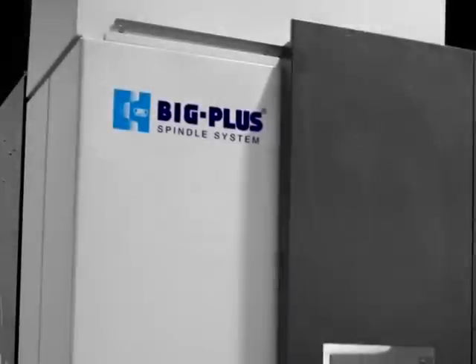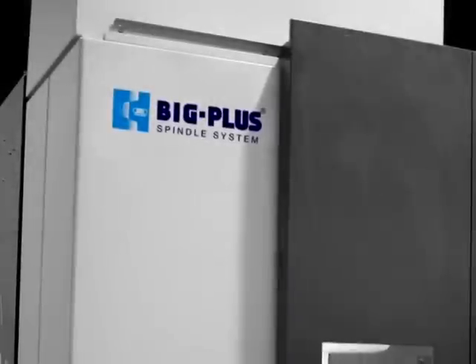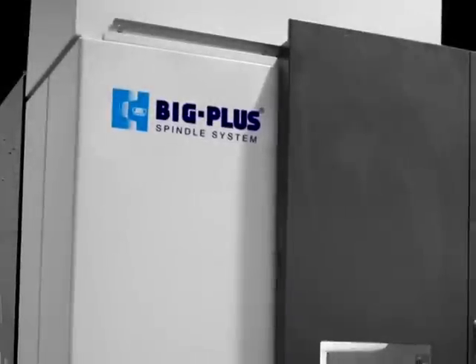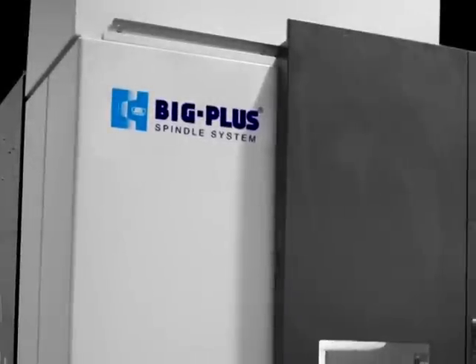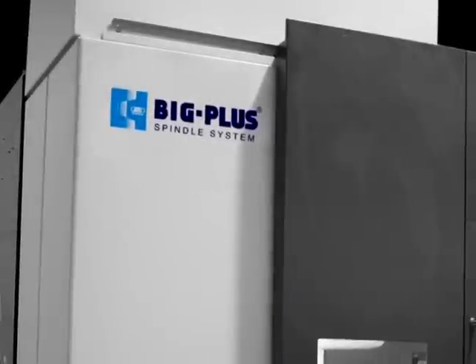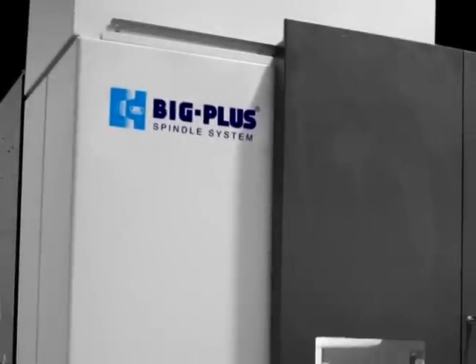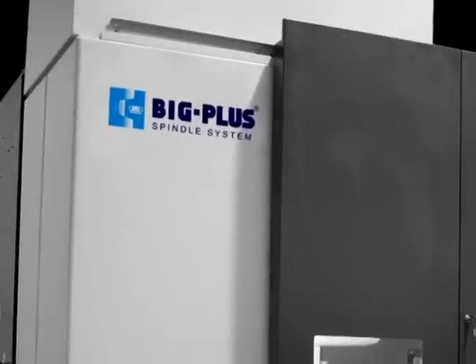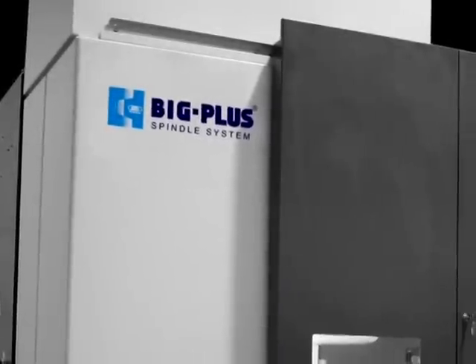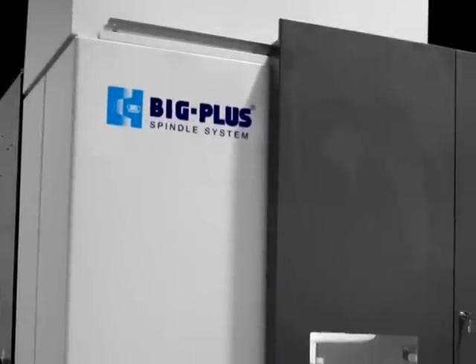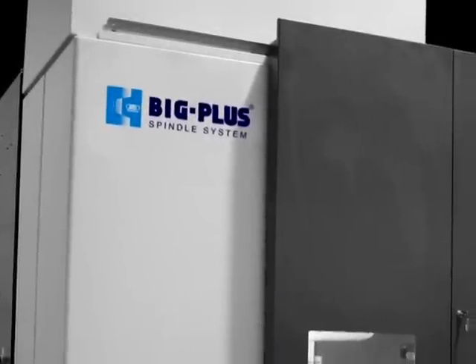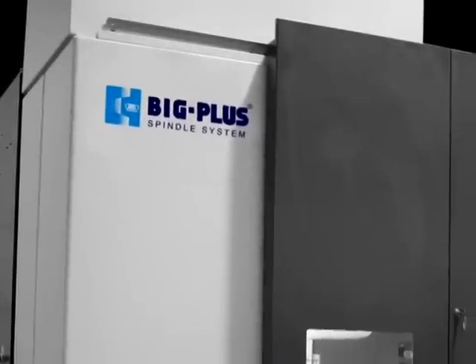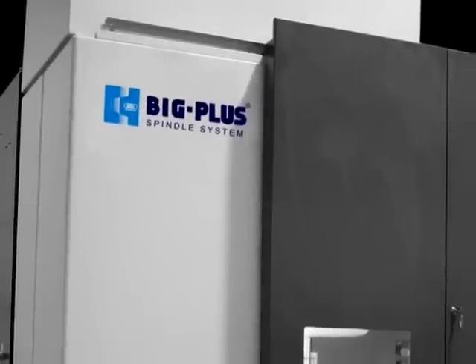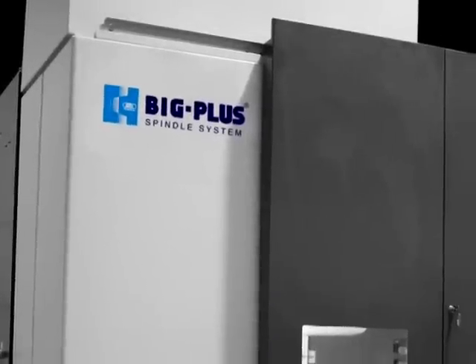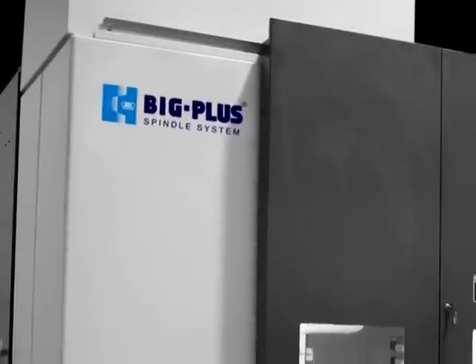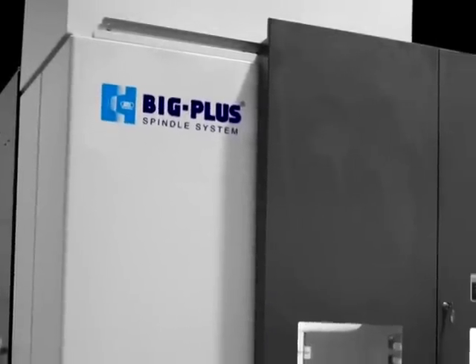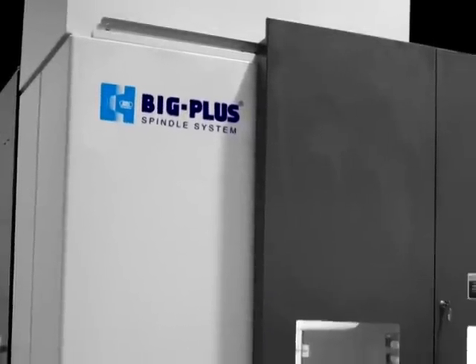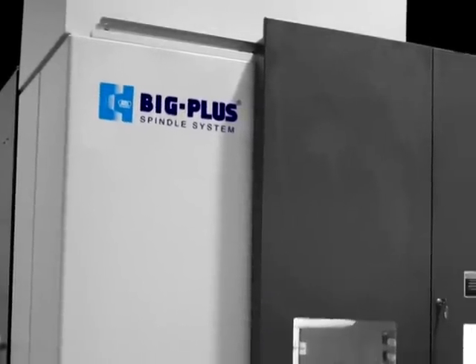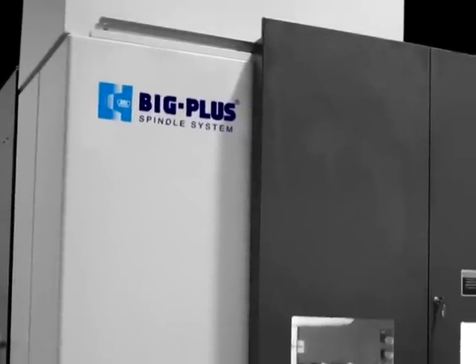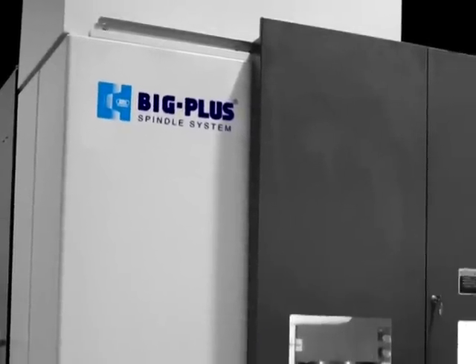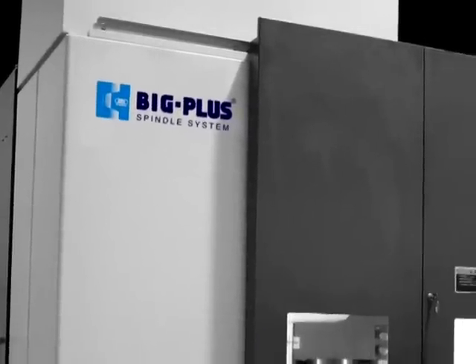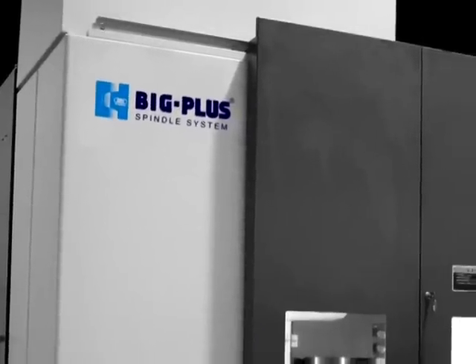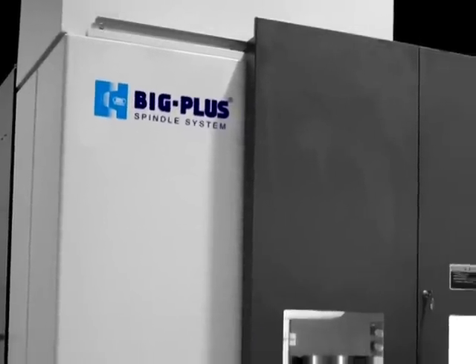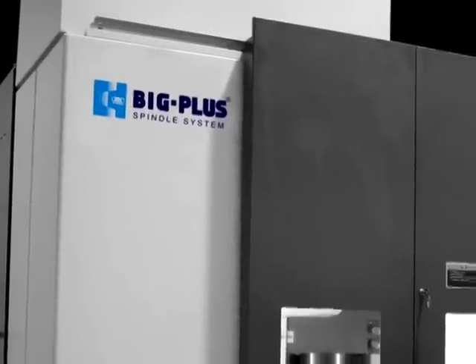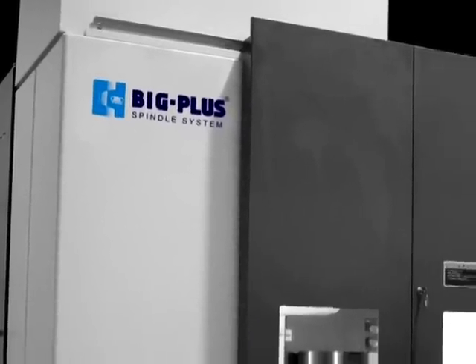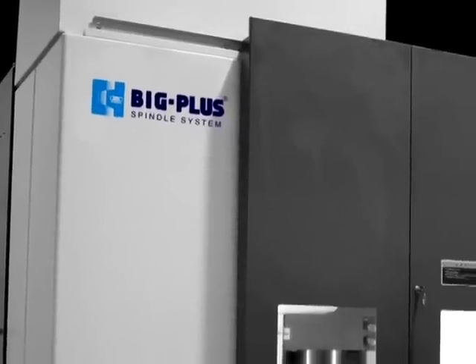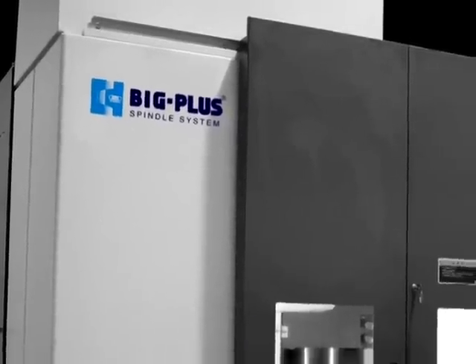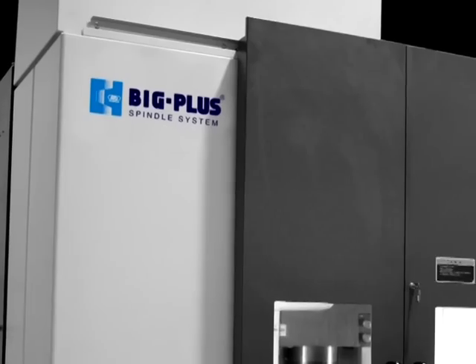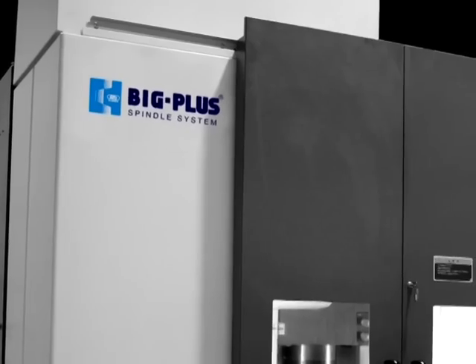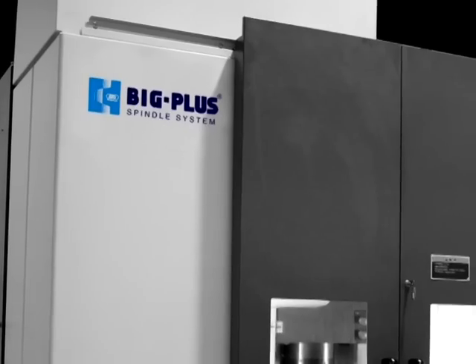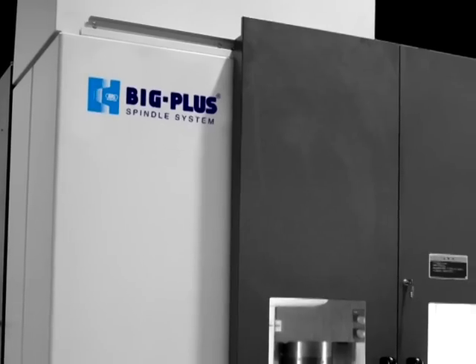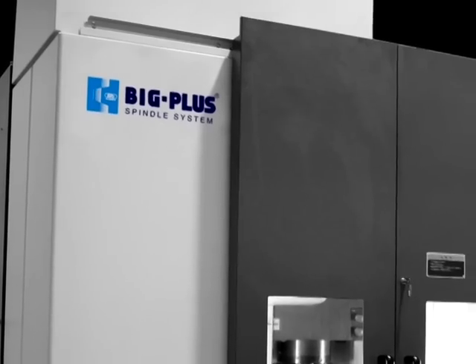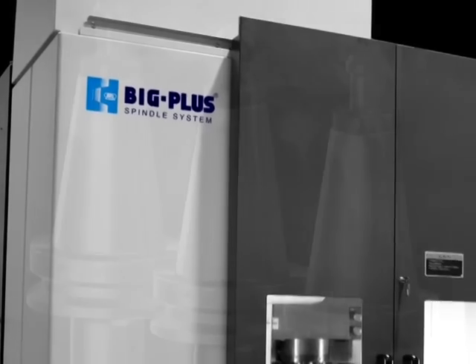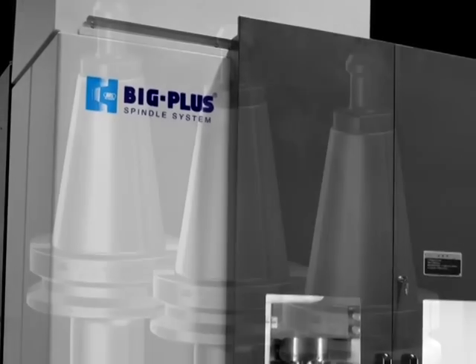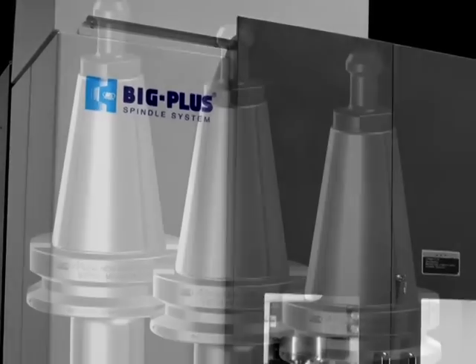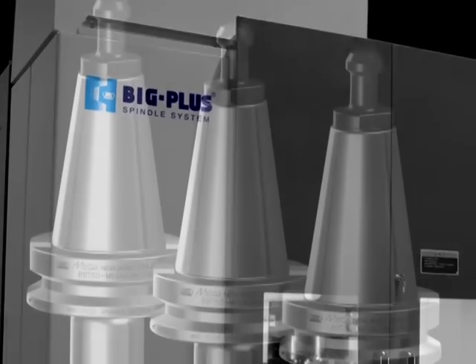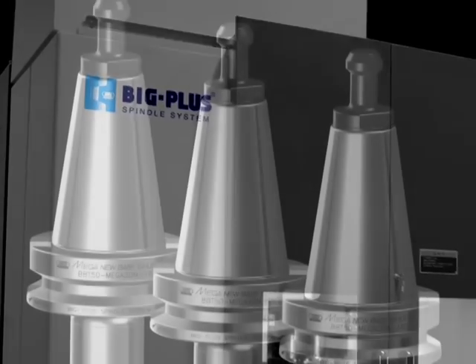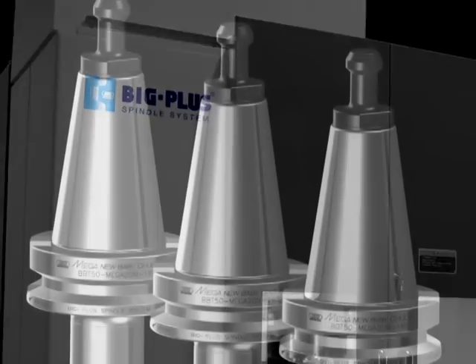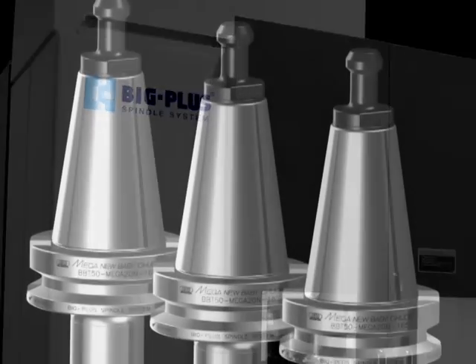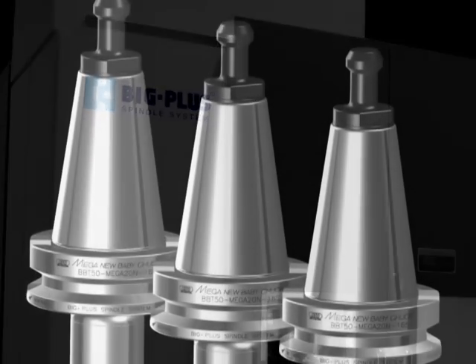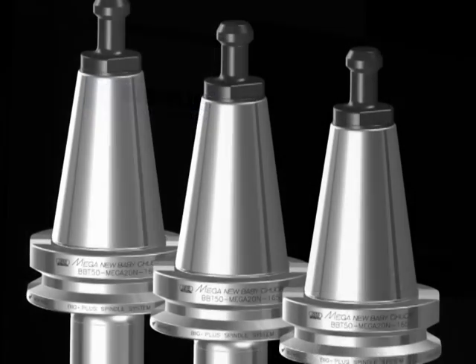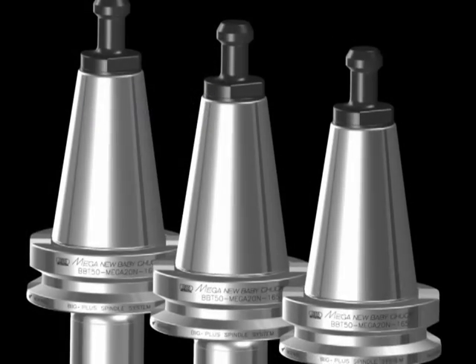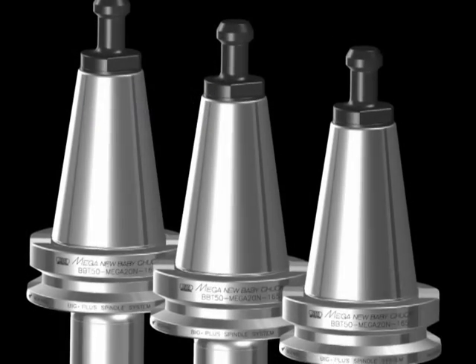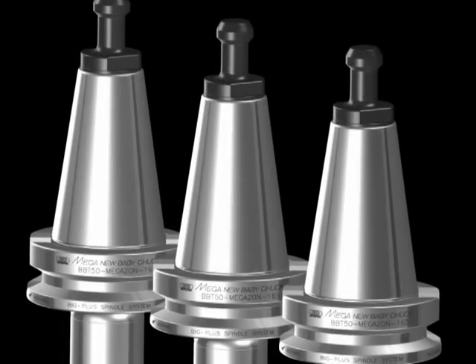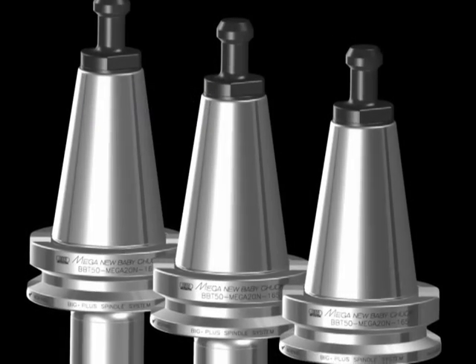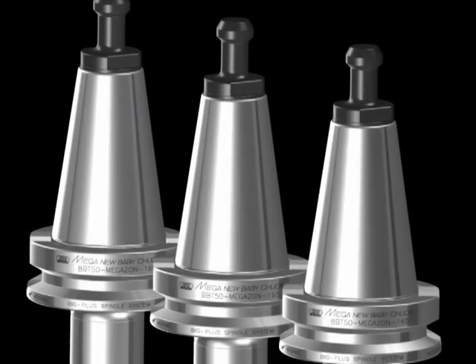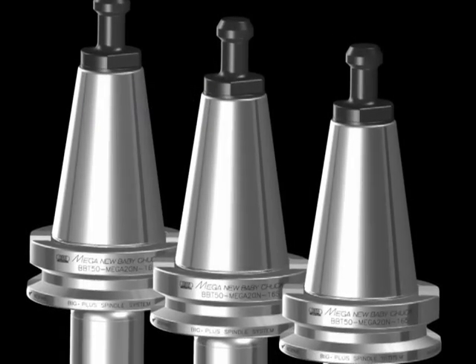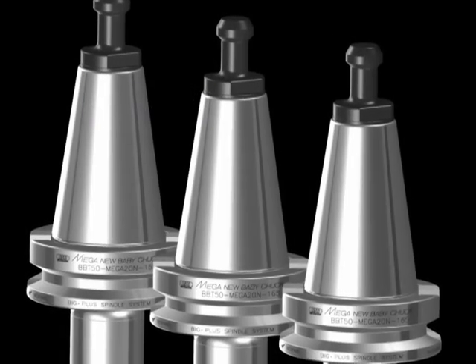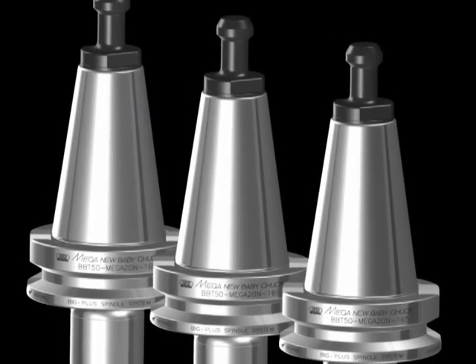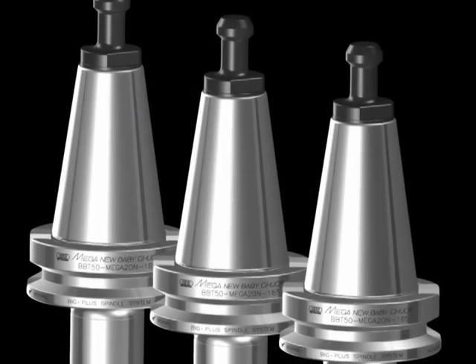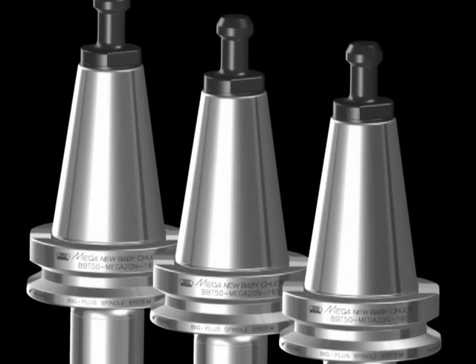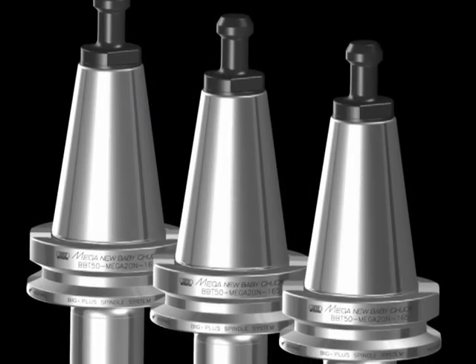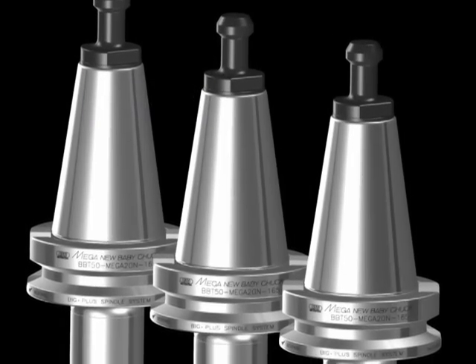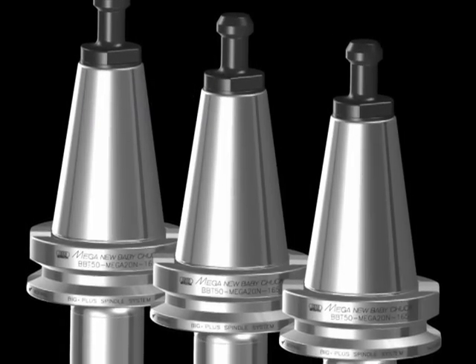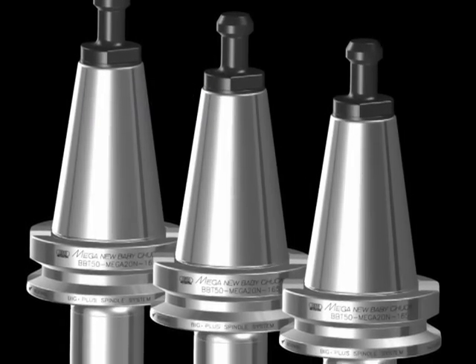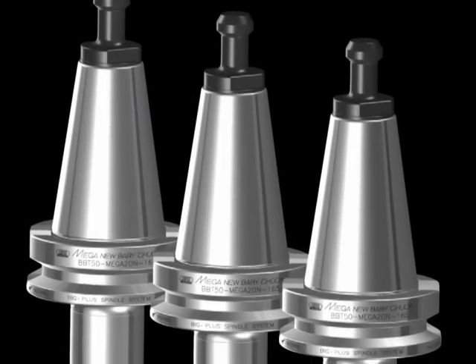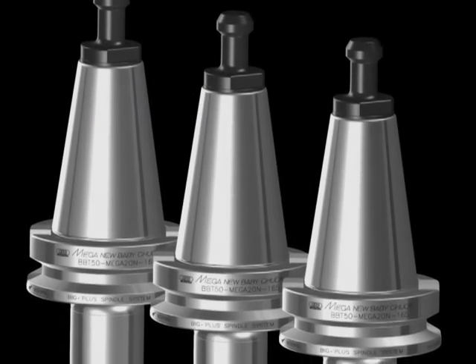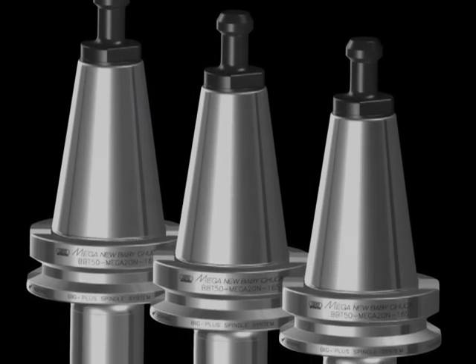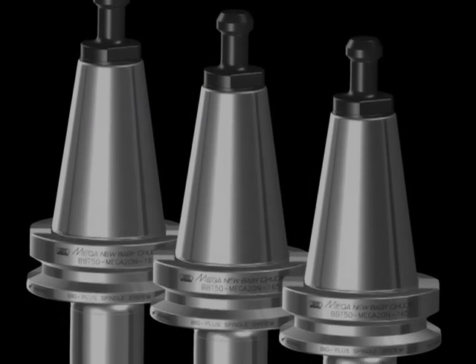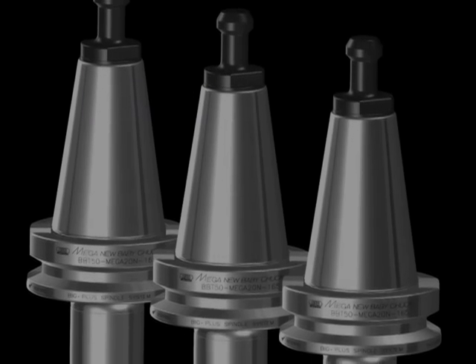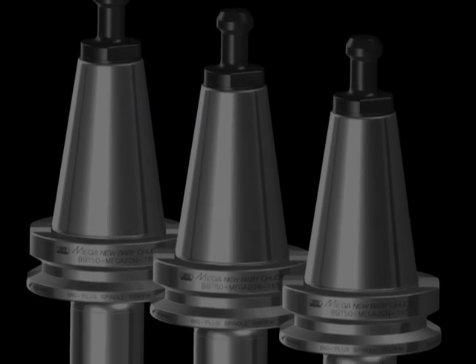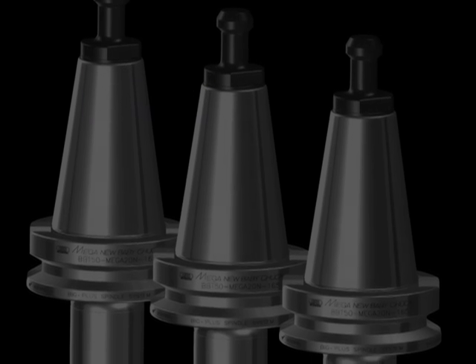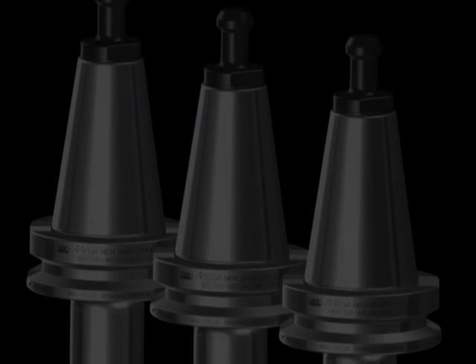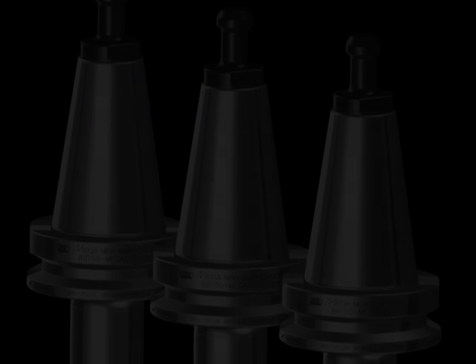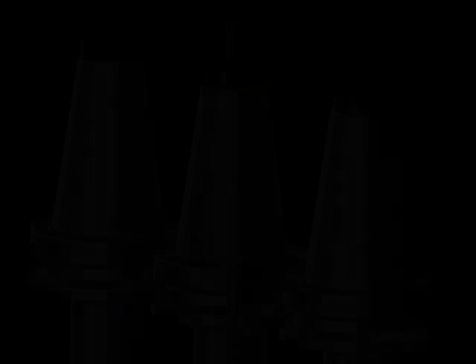Today, full interchangeability exists between all BIG PLUS machine spindles and BIG PLUS tool holders.